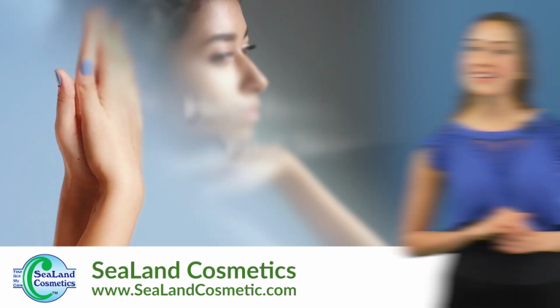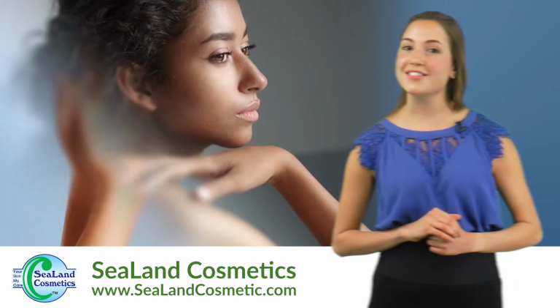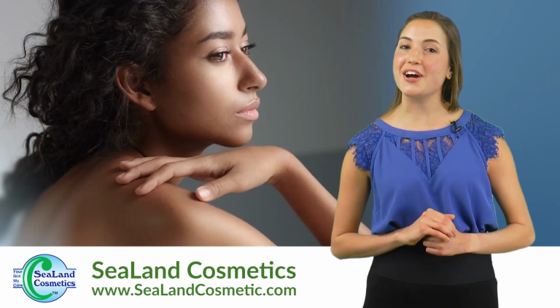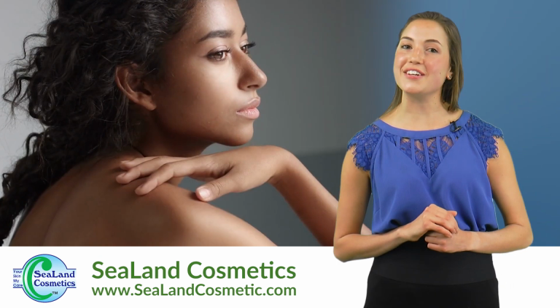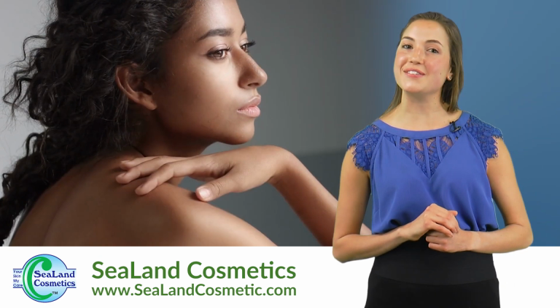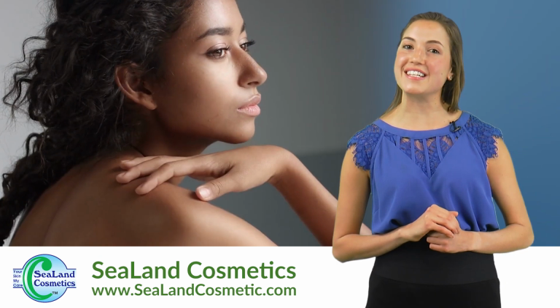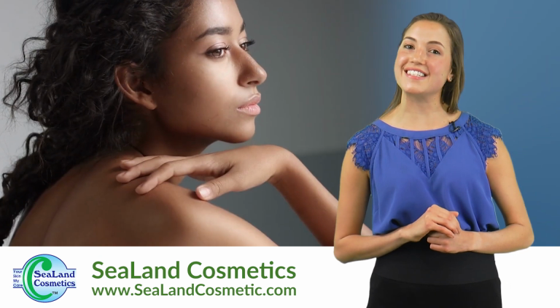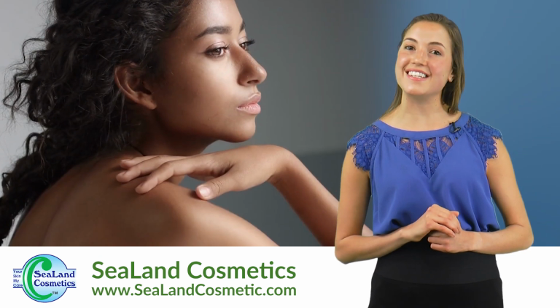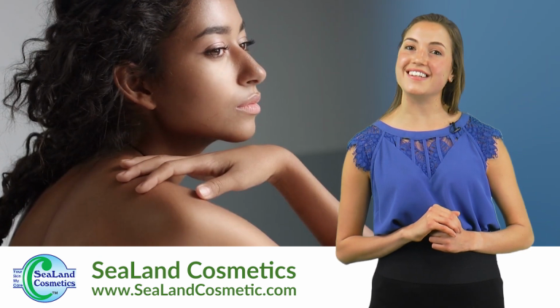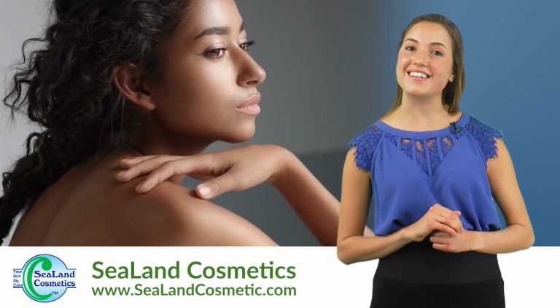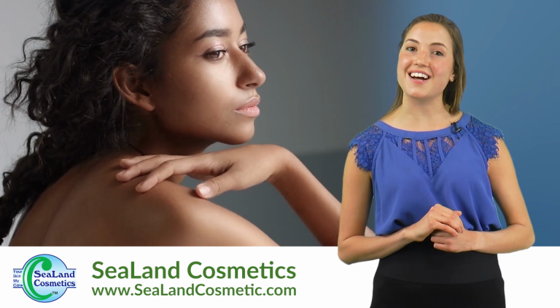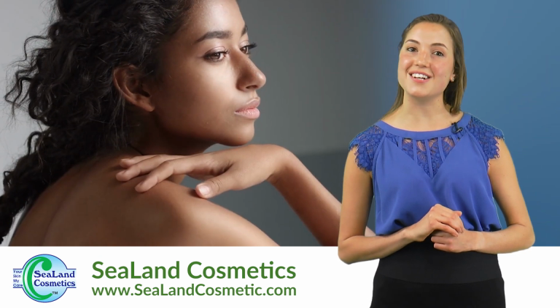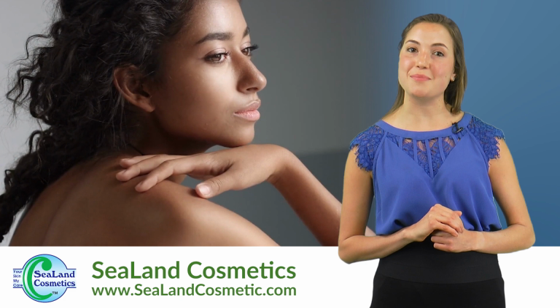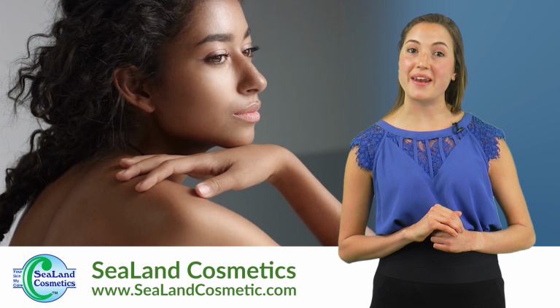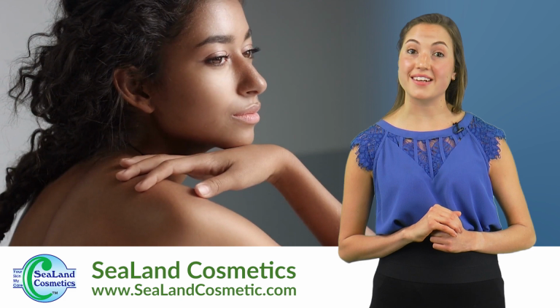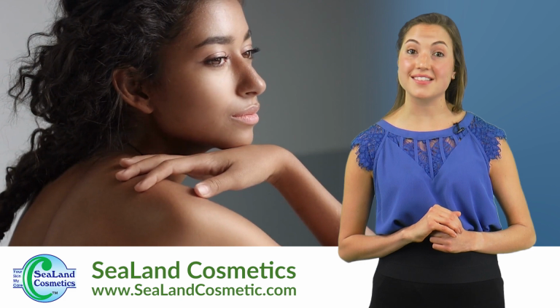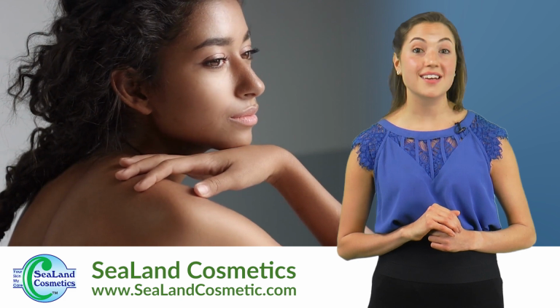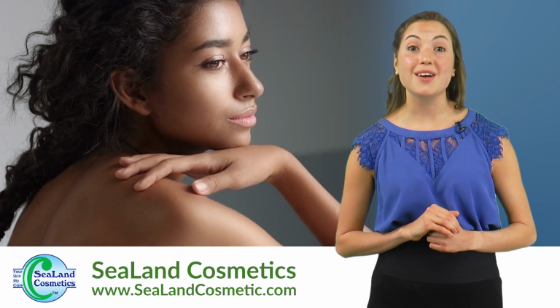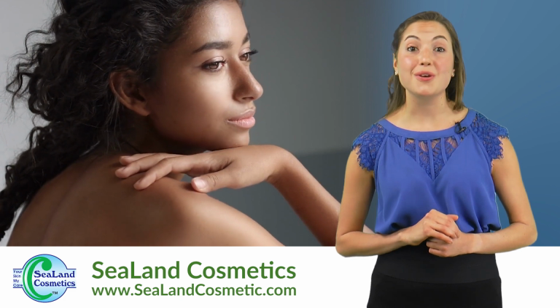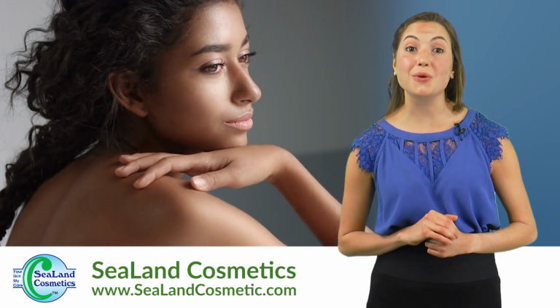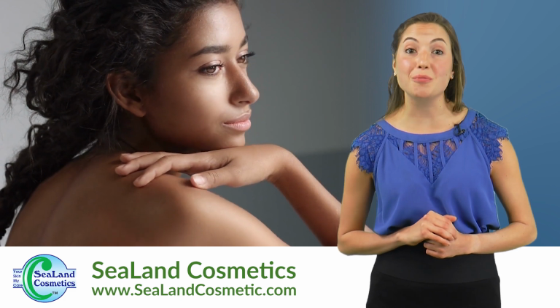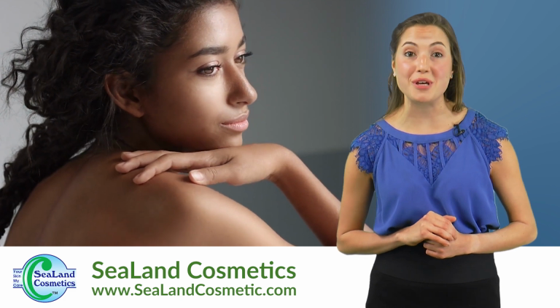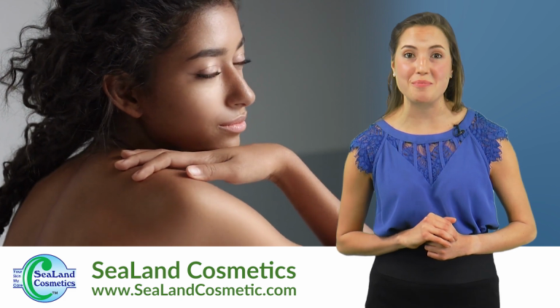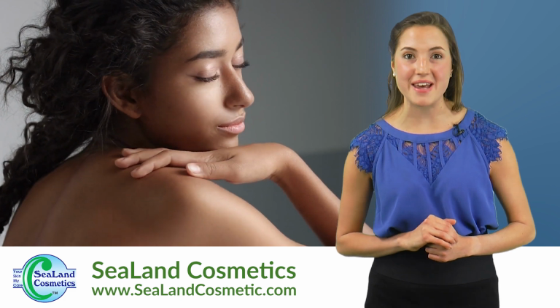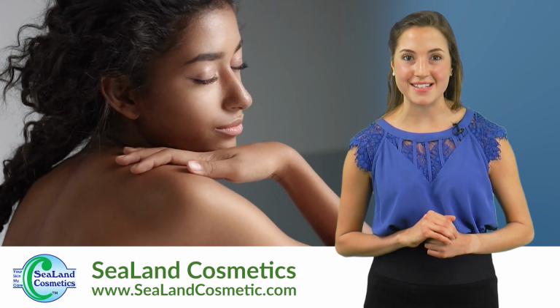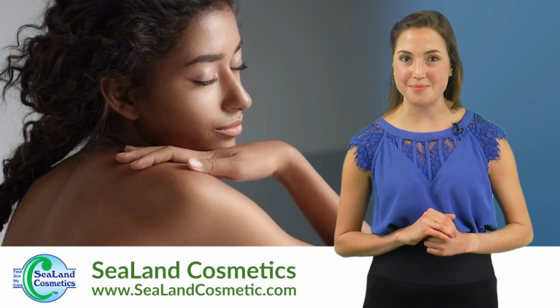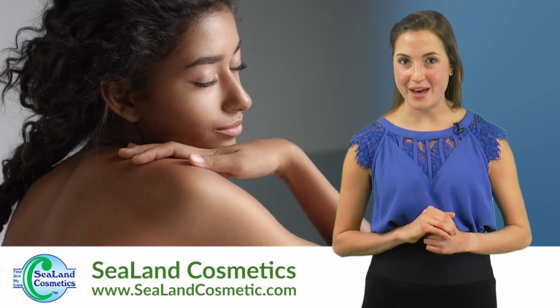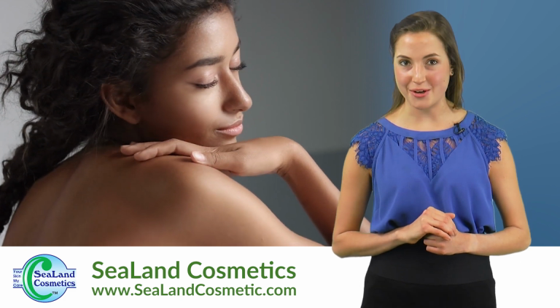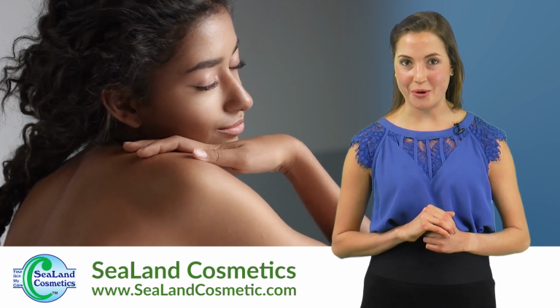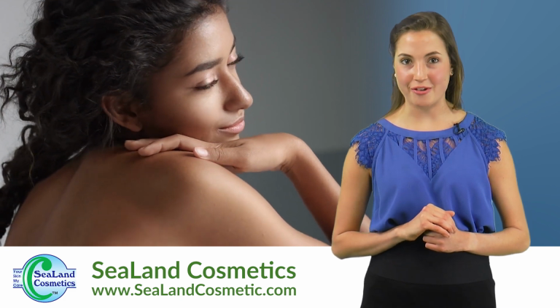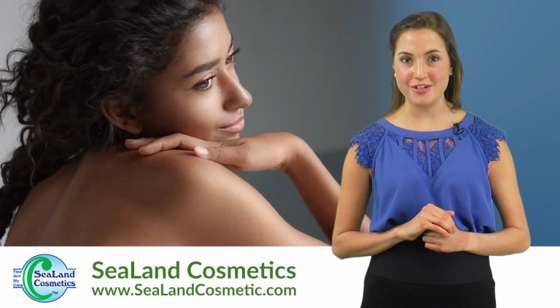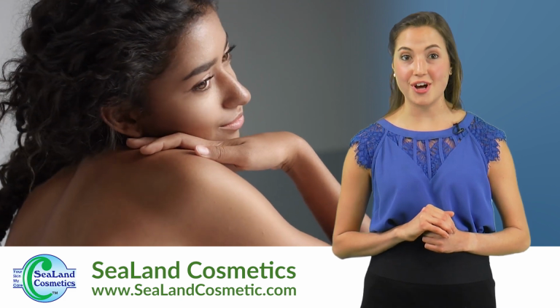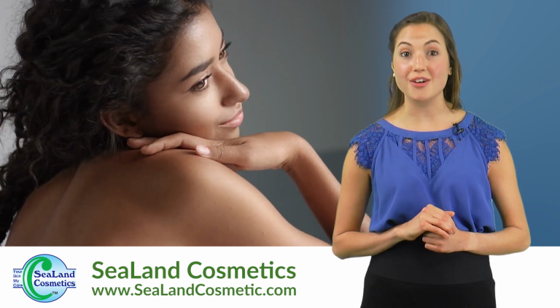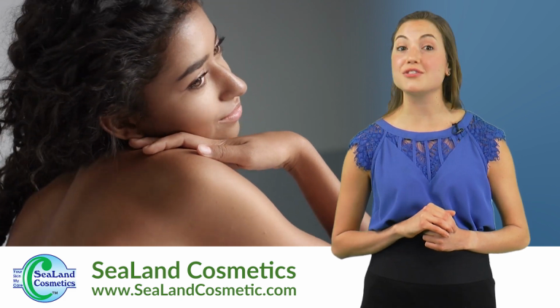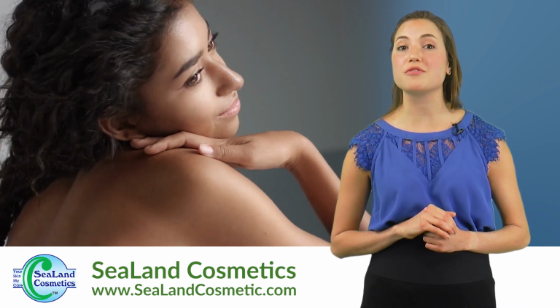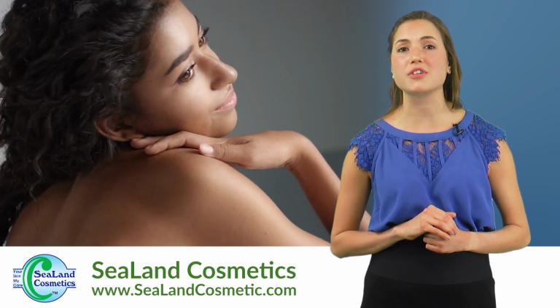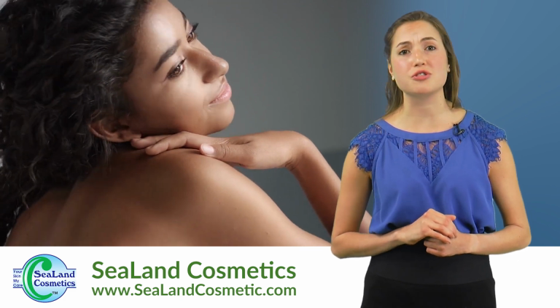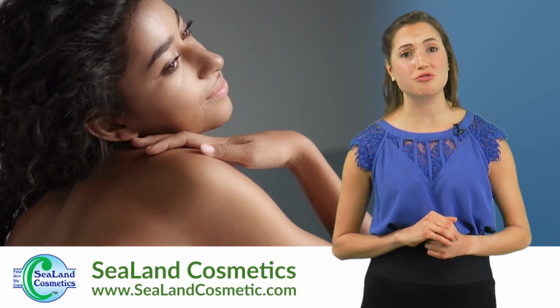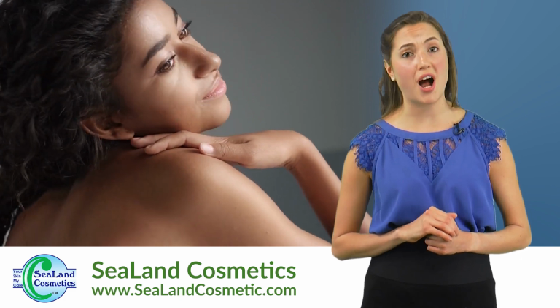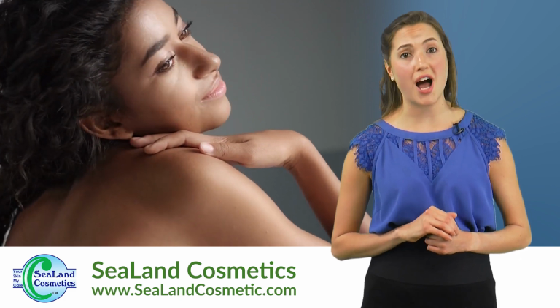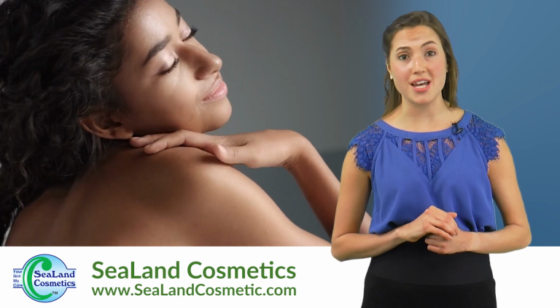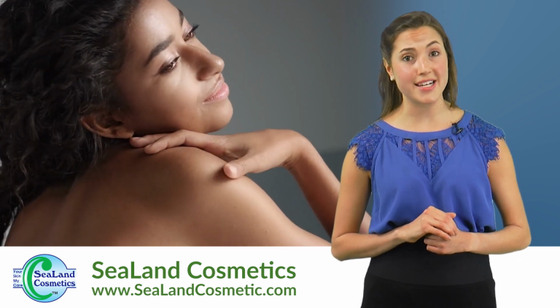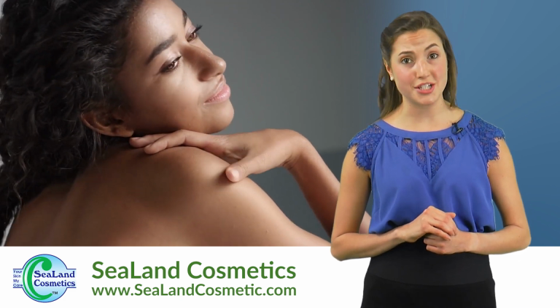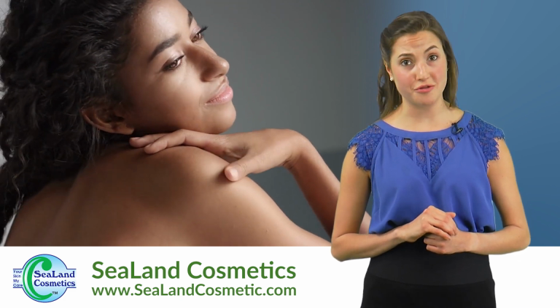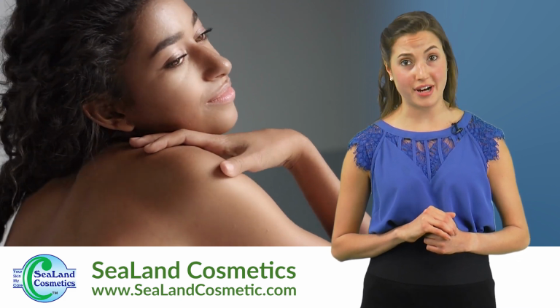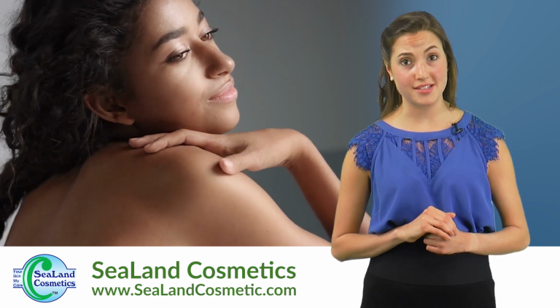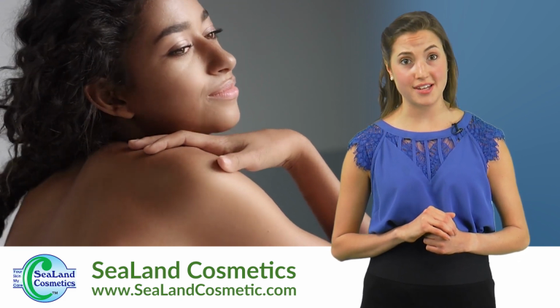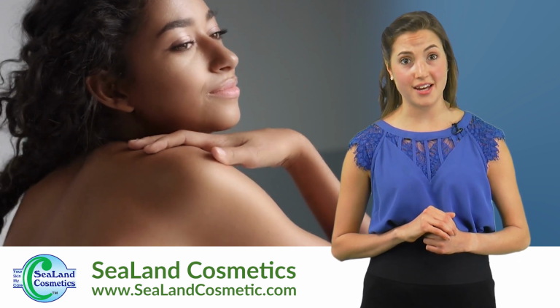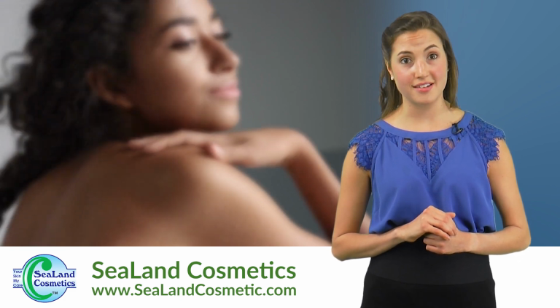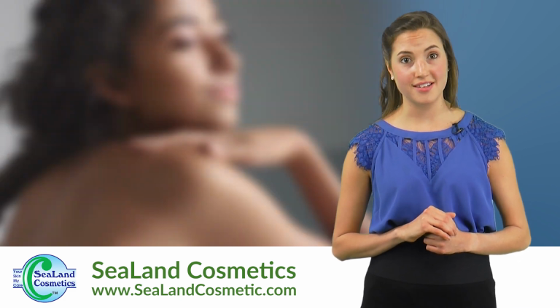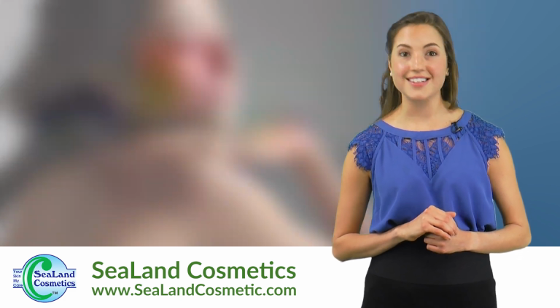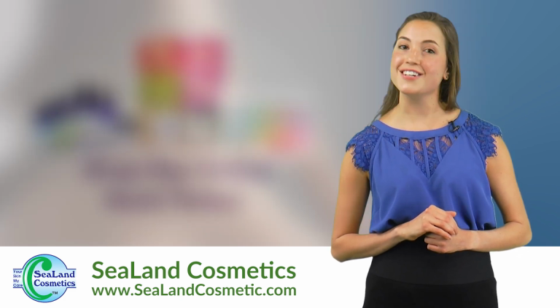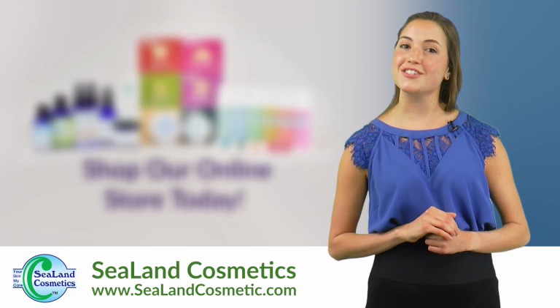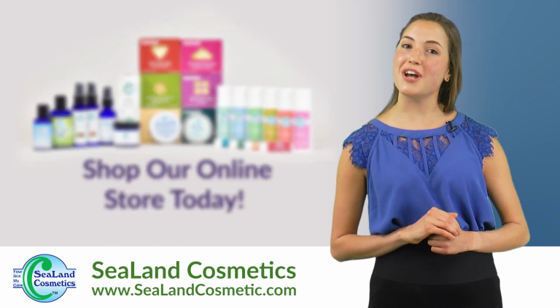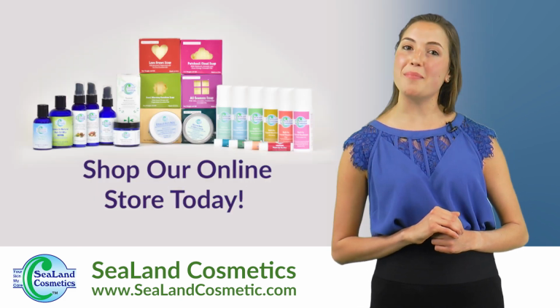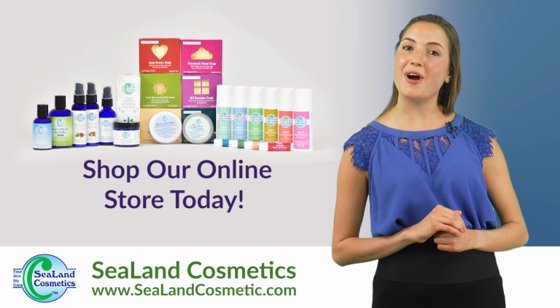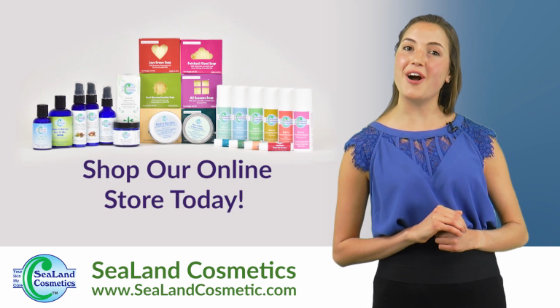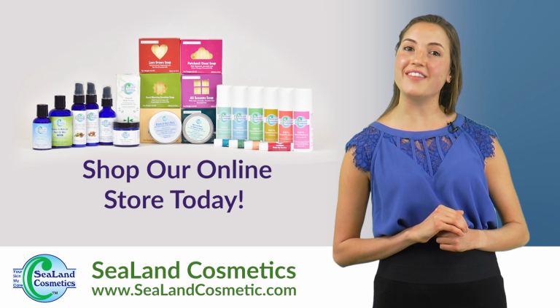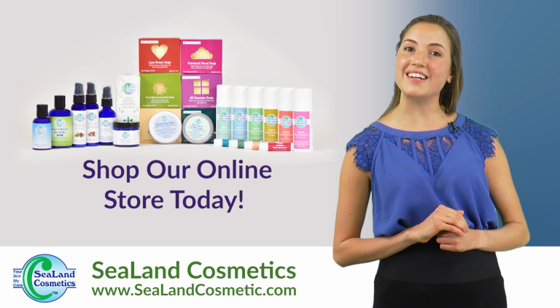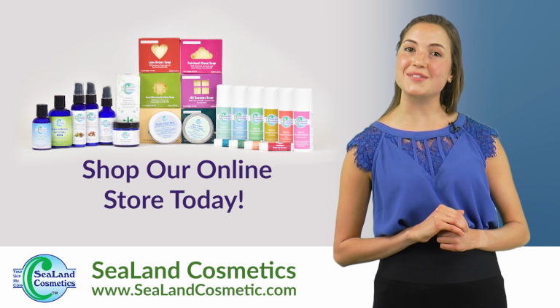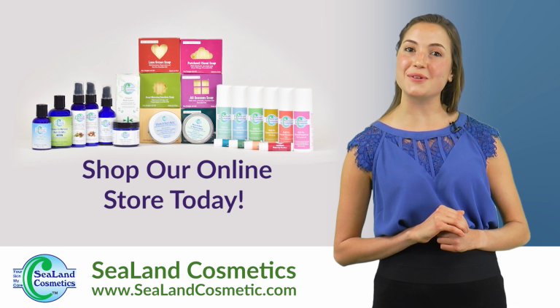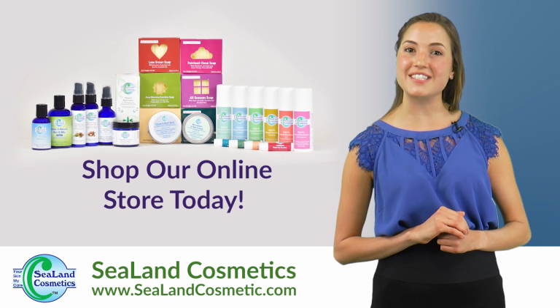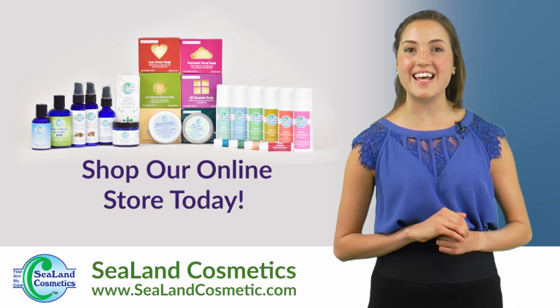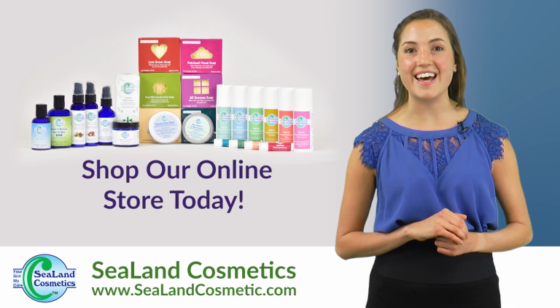Start using Sealand Cosmetics. You'll be amazed by the quick results for dry, itchy red skin. Shop our online store today.